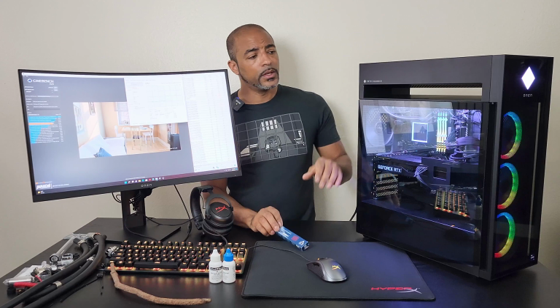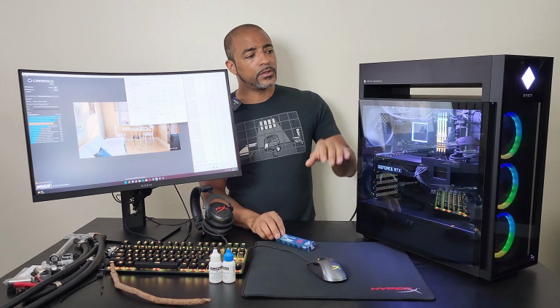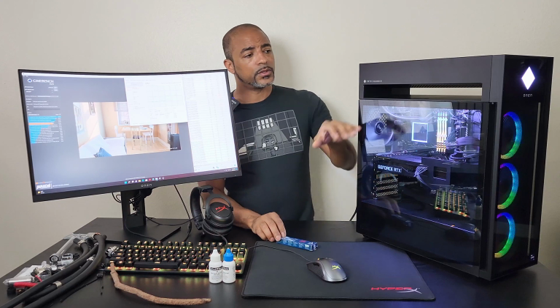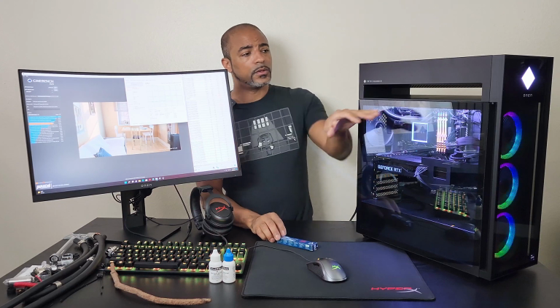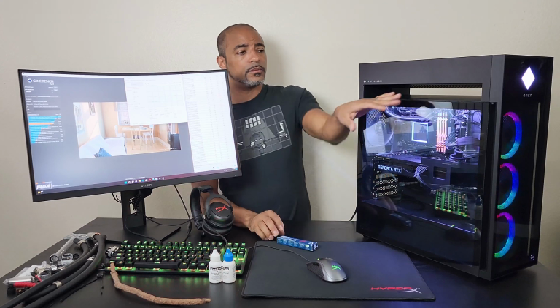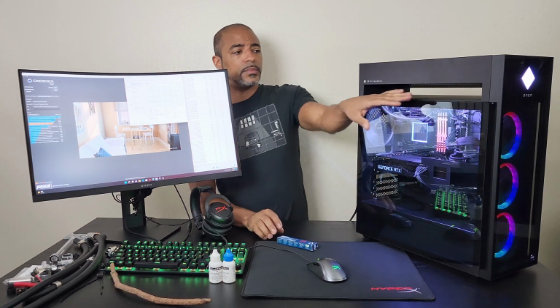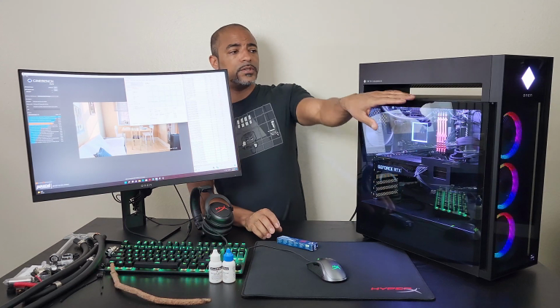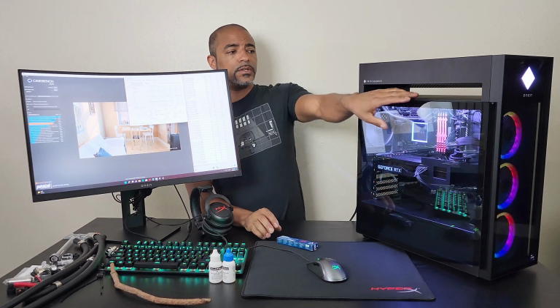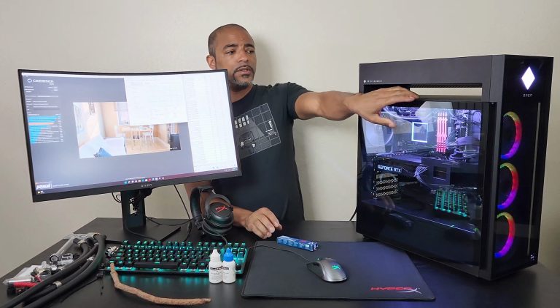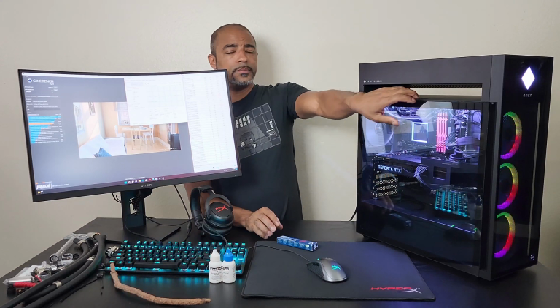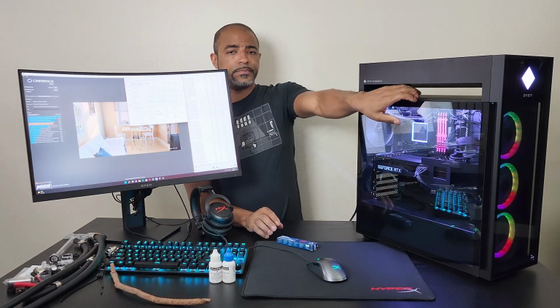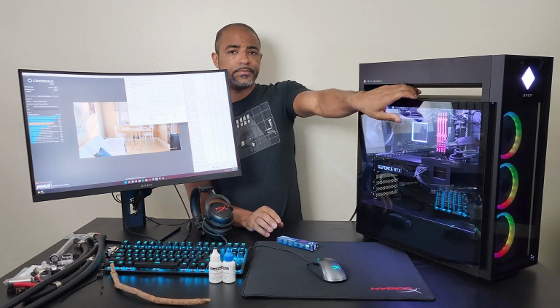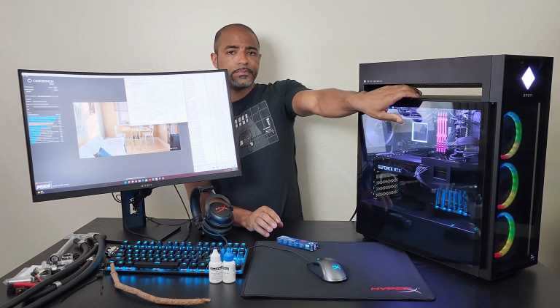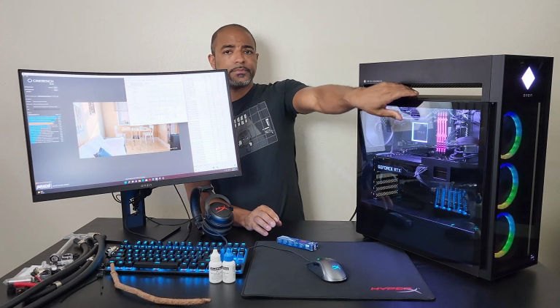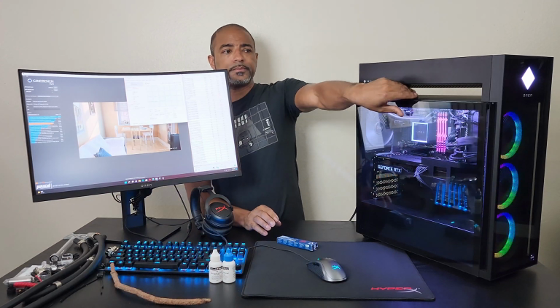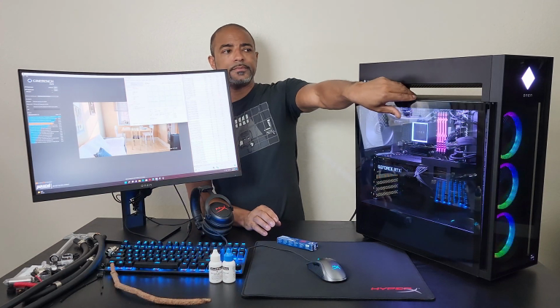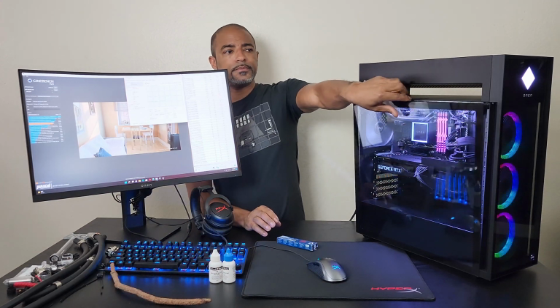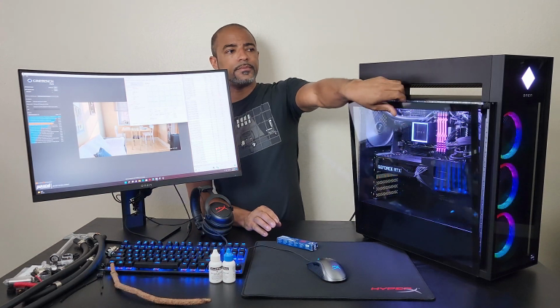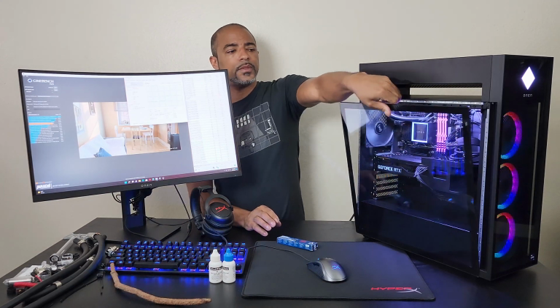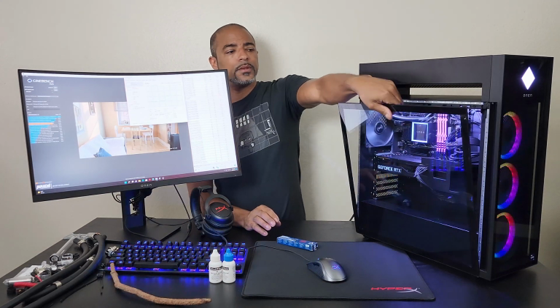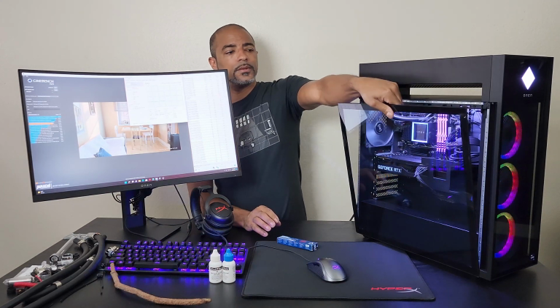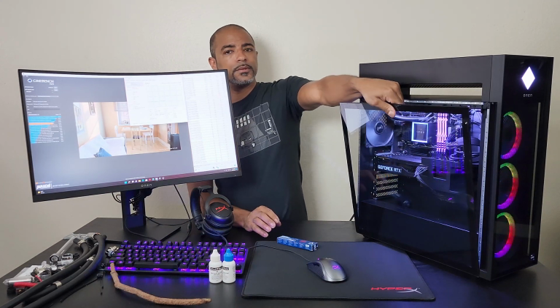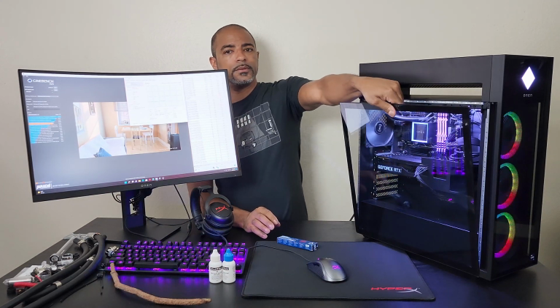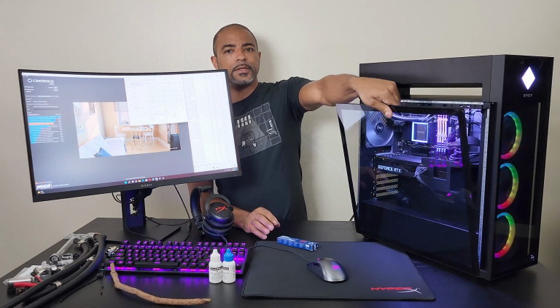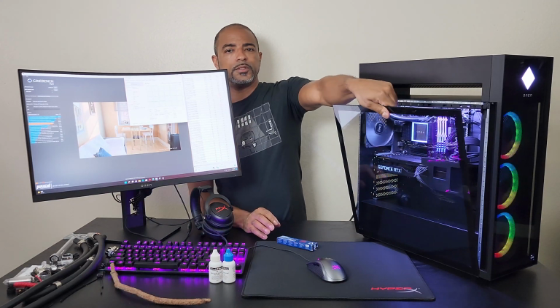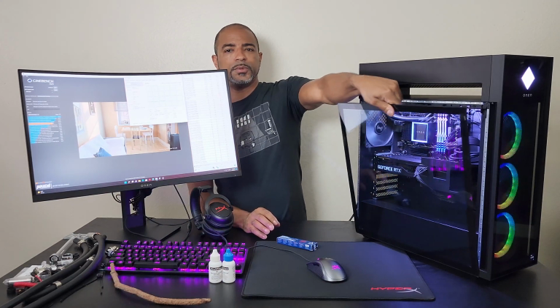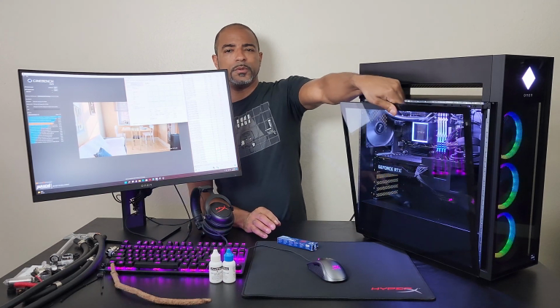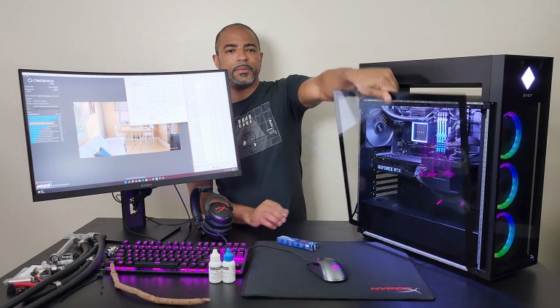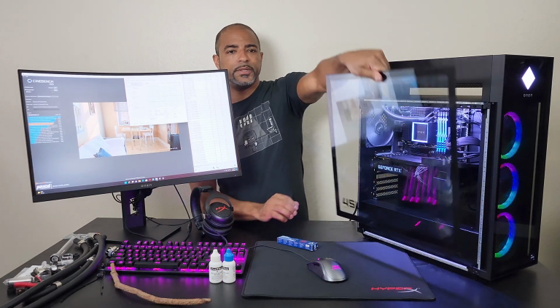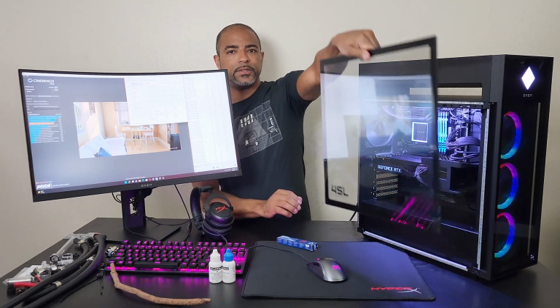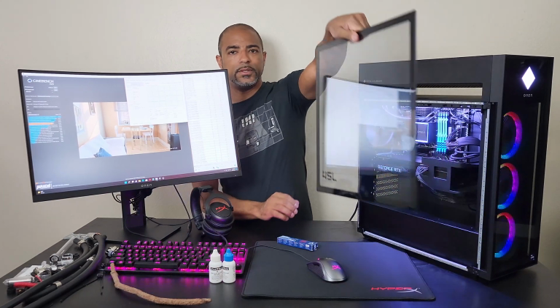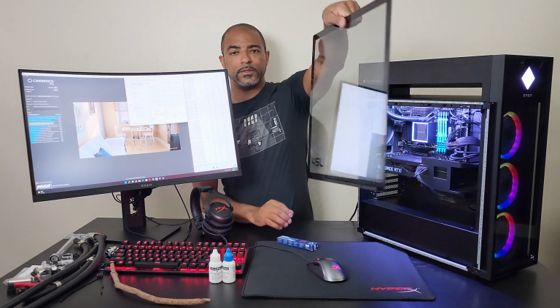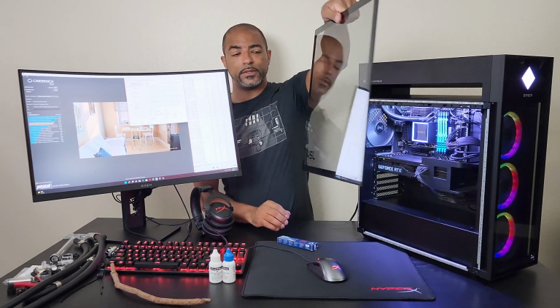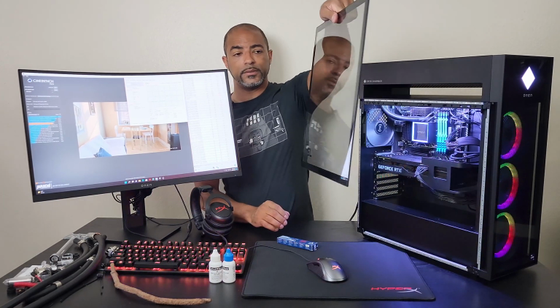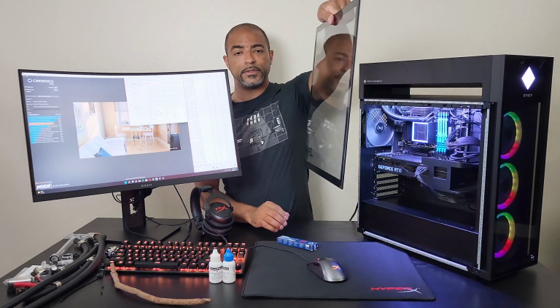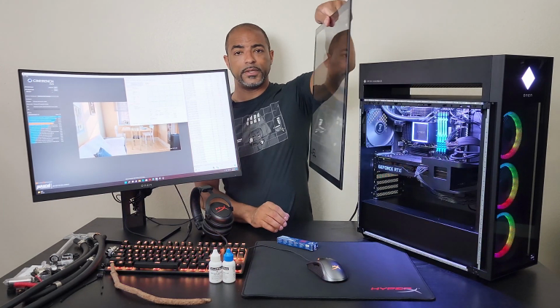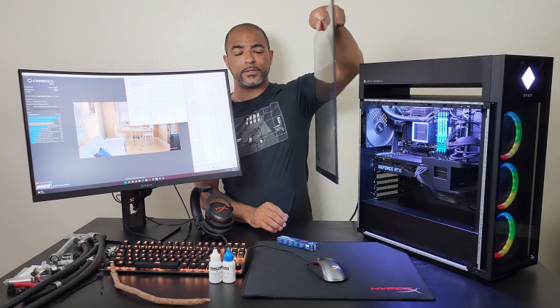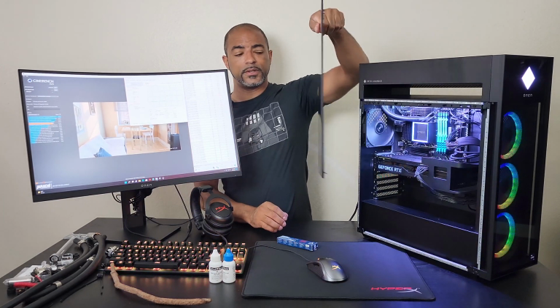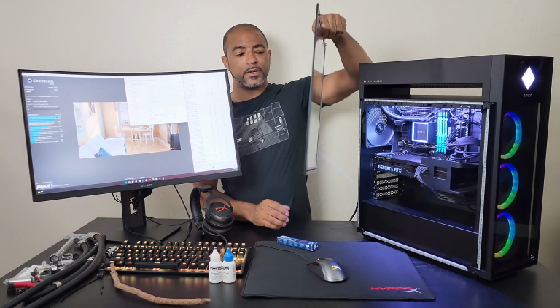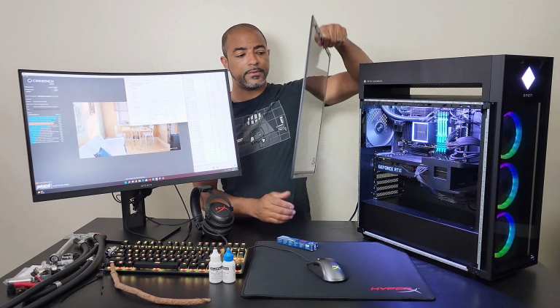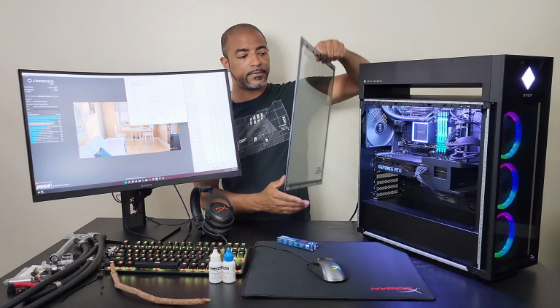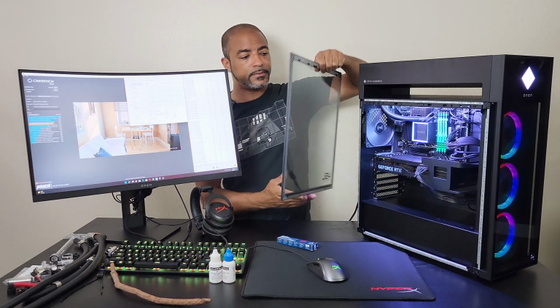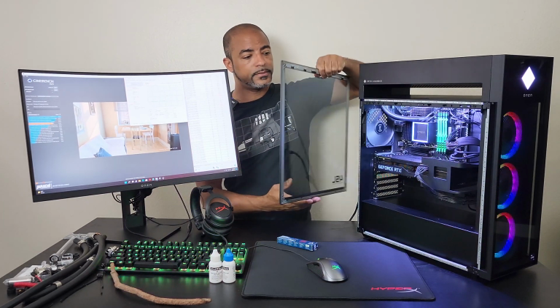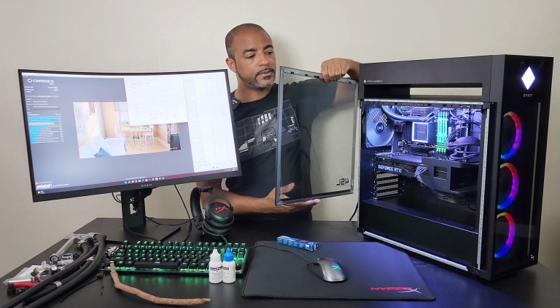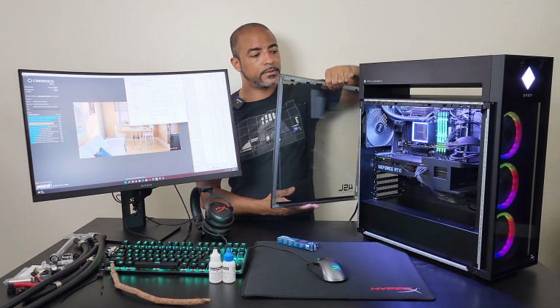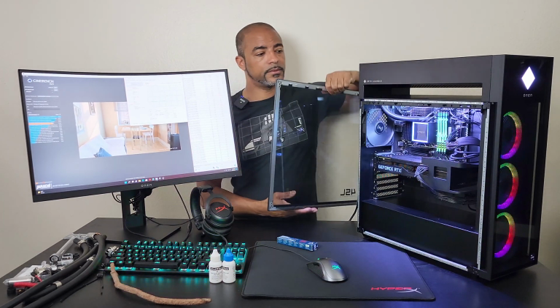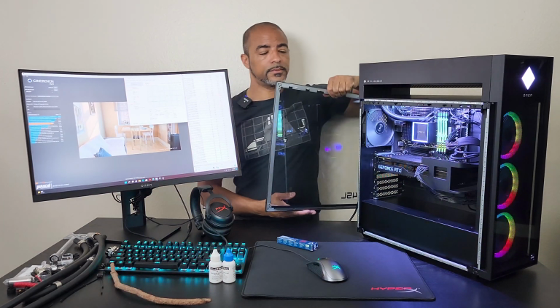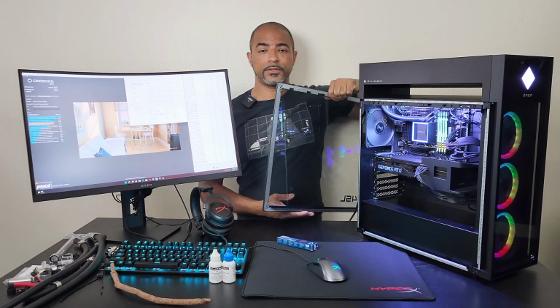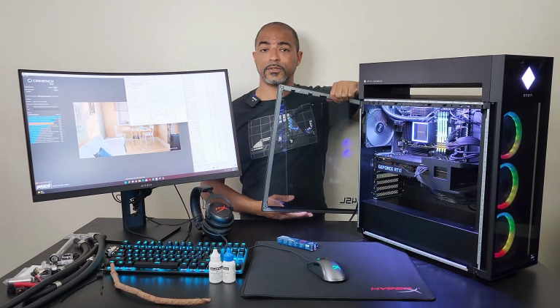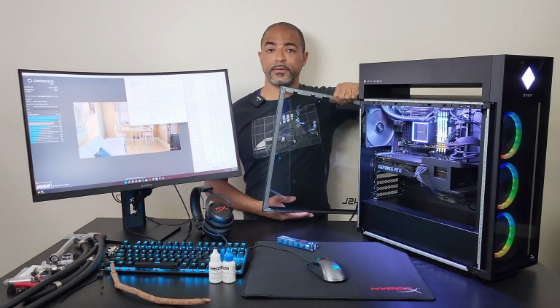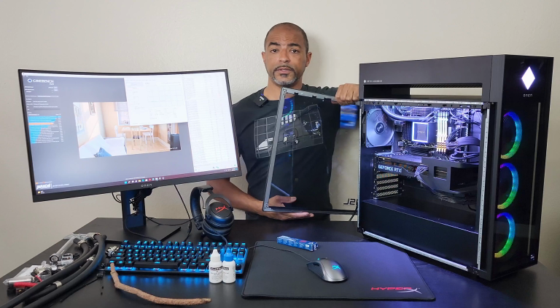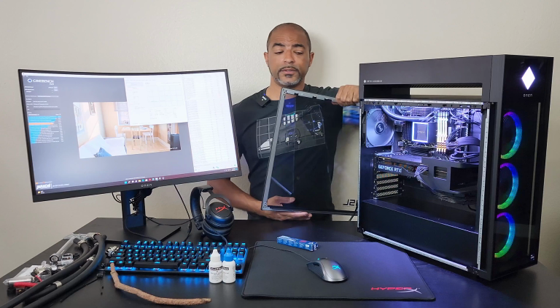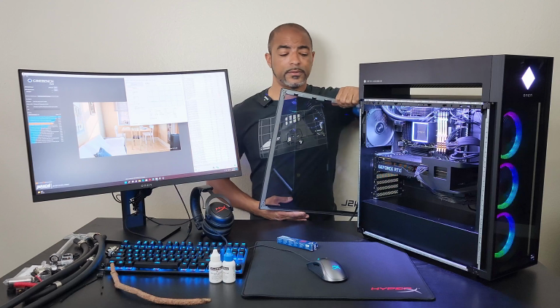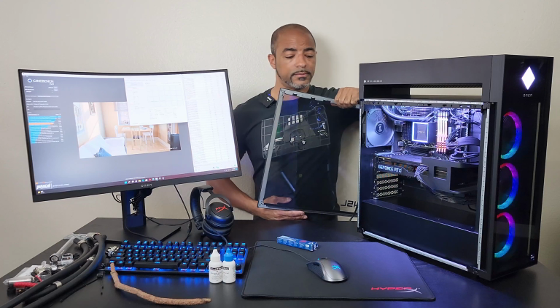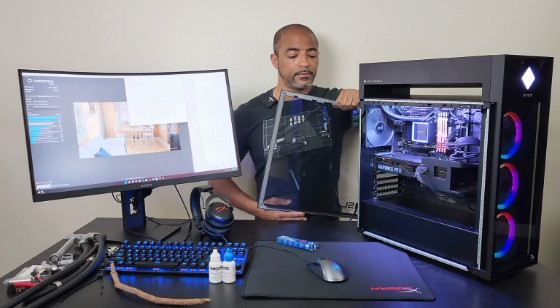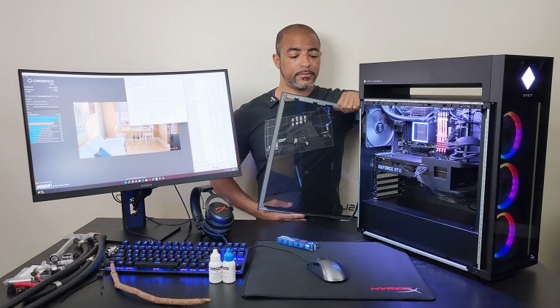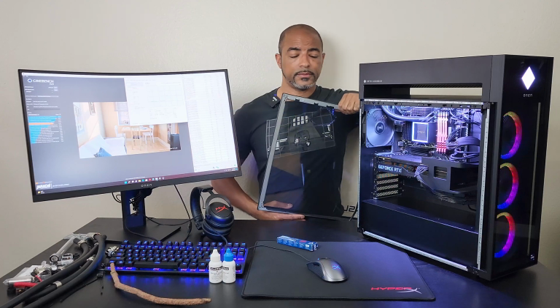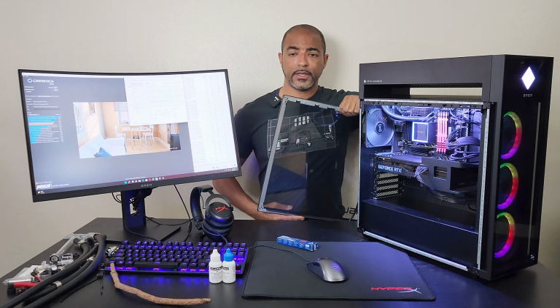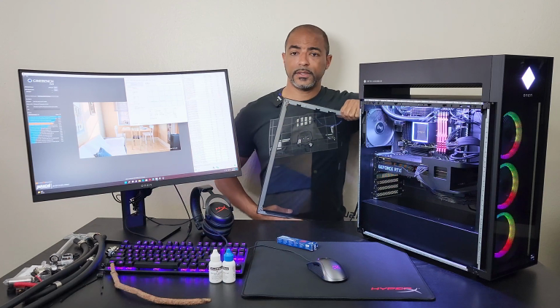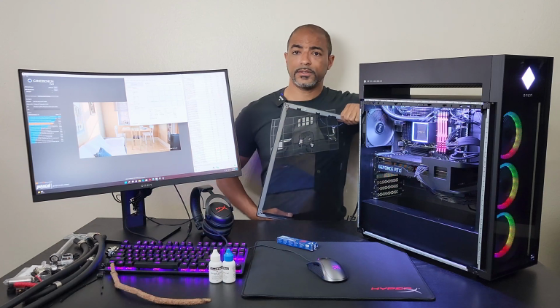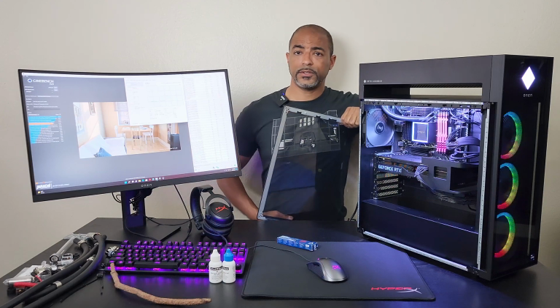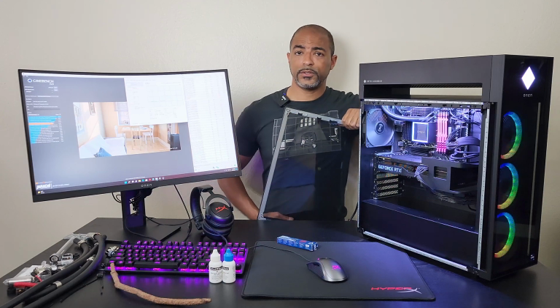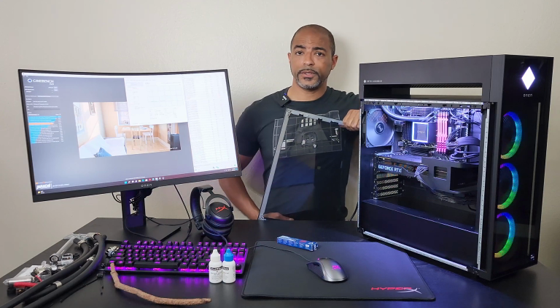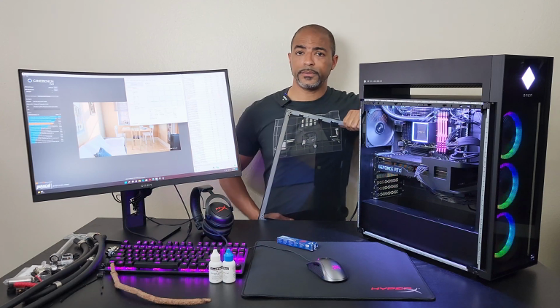HP only makes it easy to take this off — it's a service panel — so let's get to it.